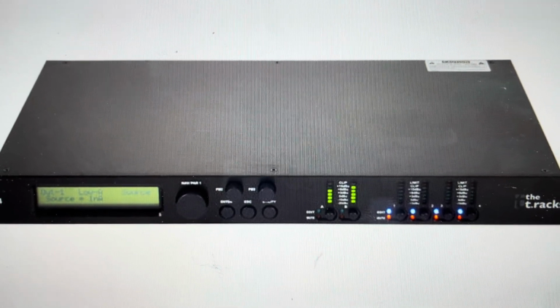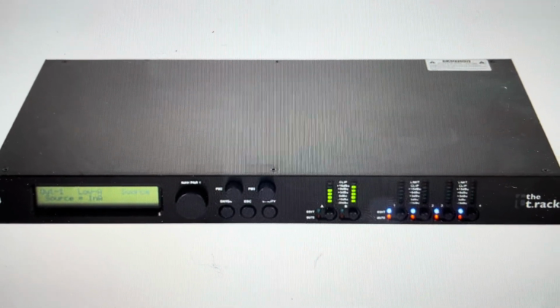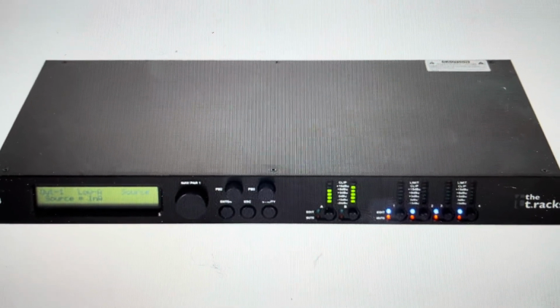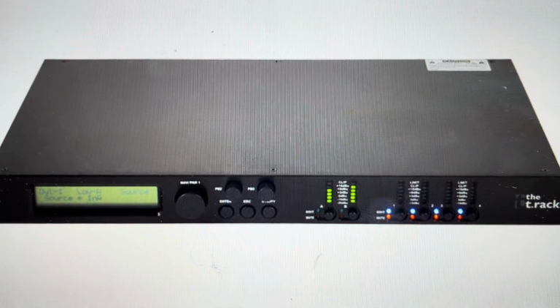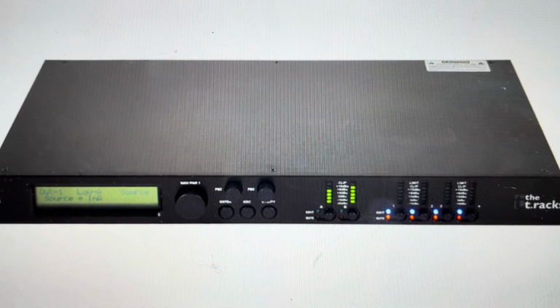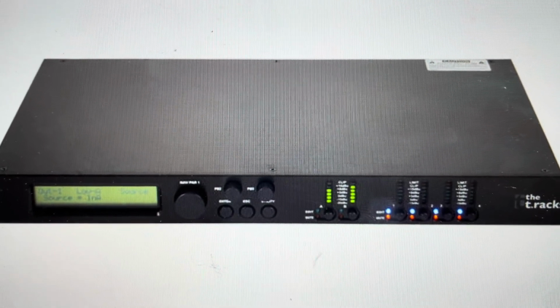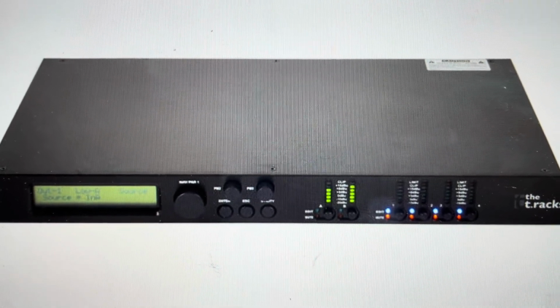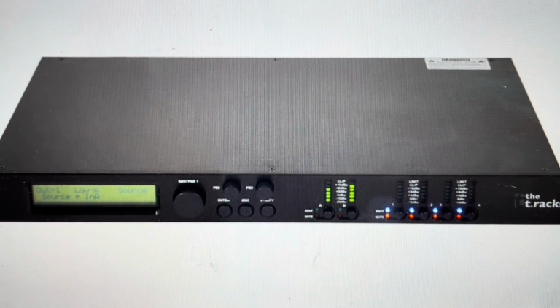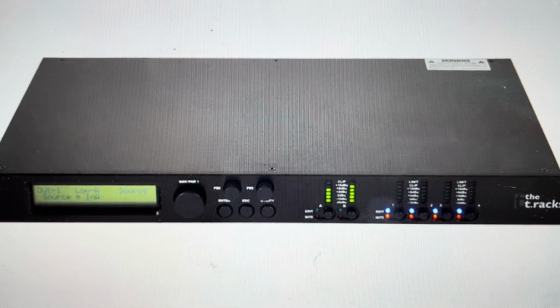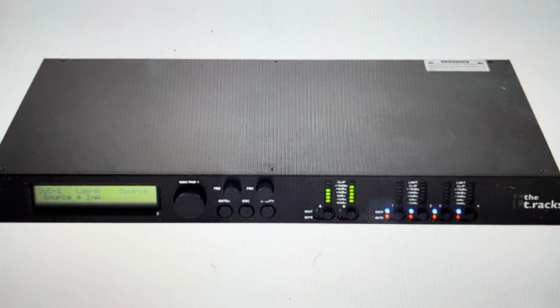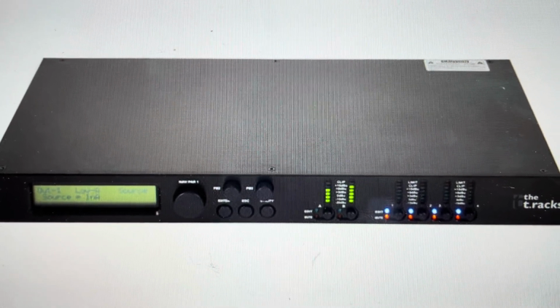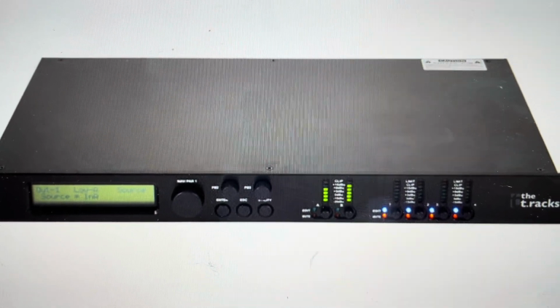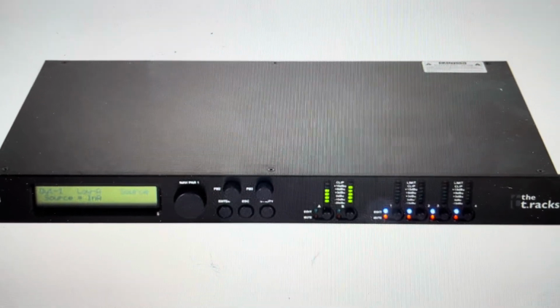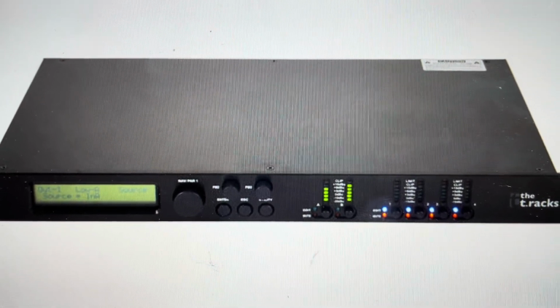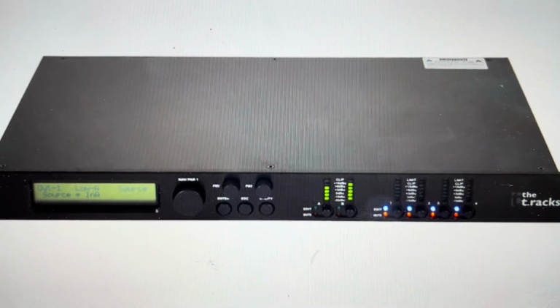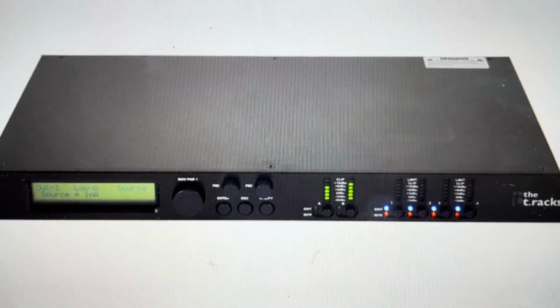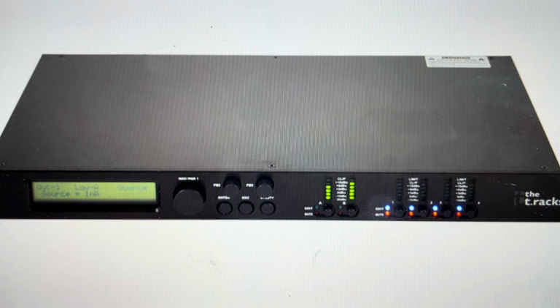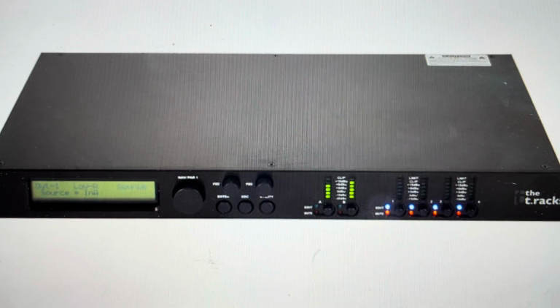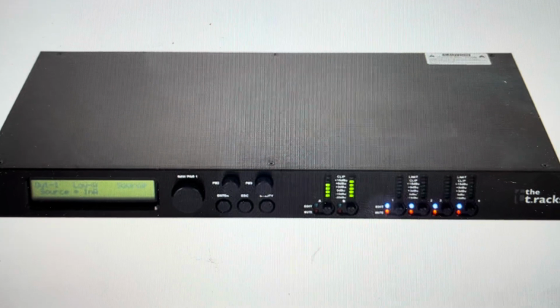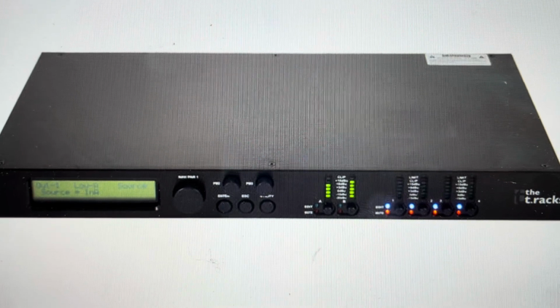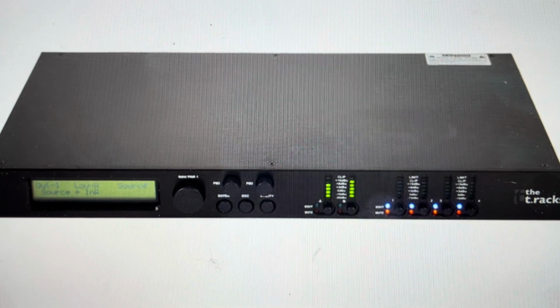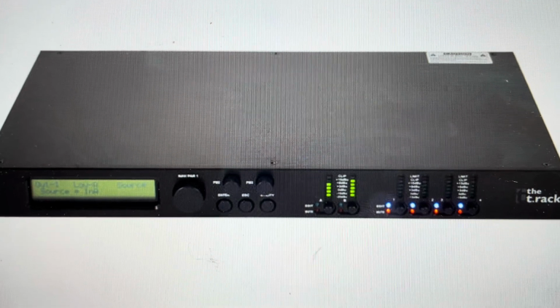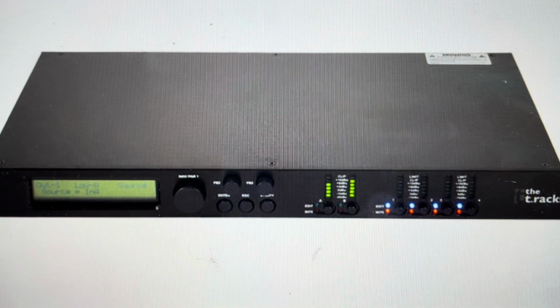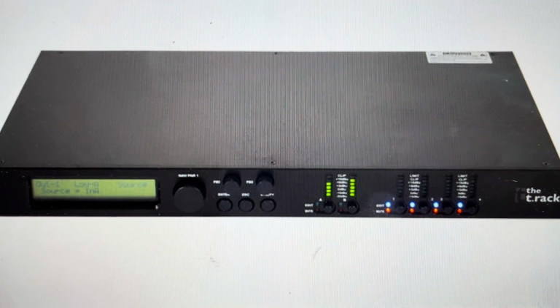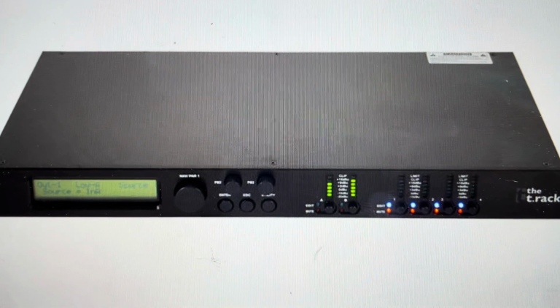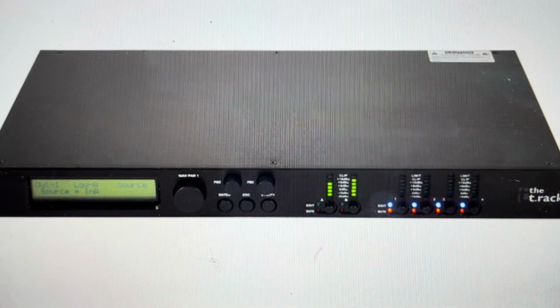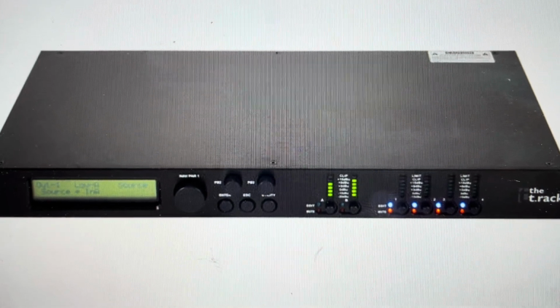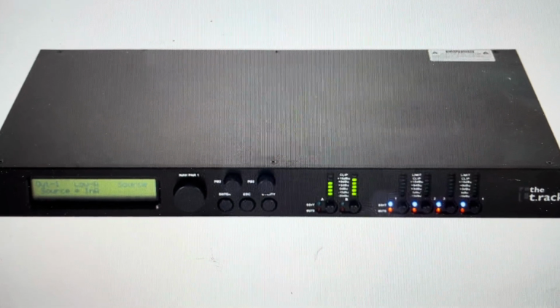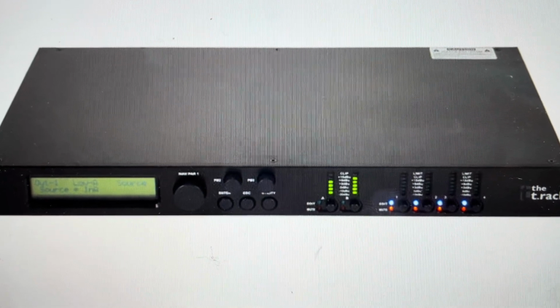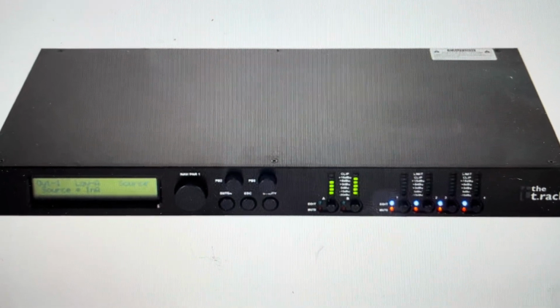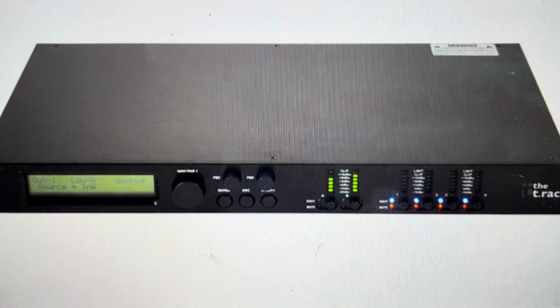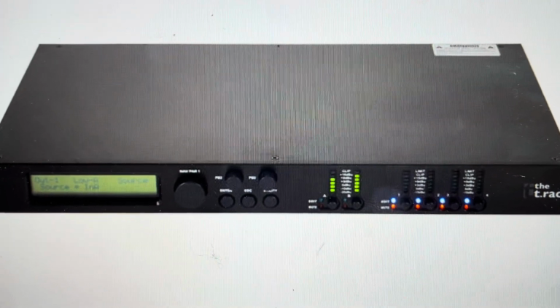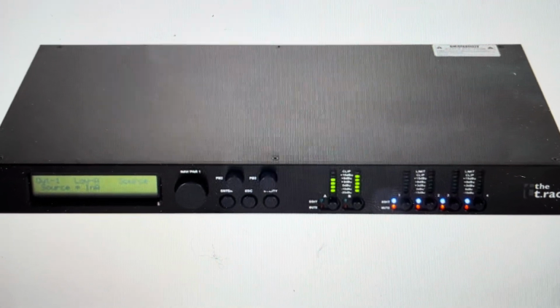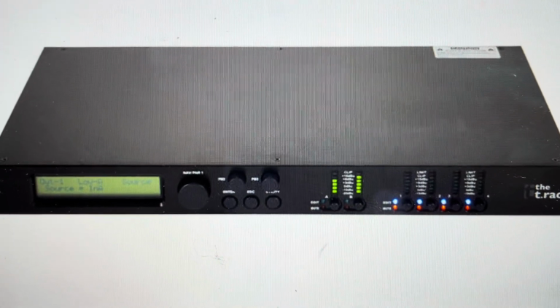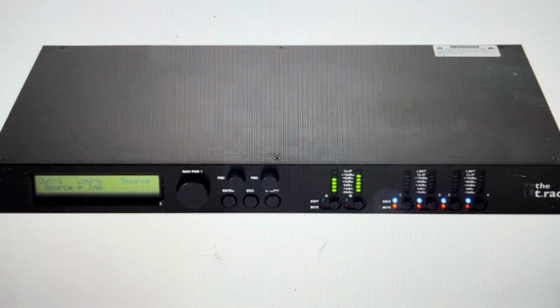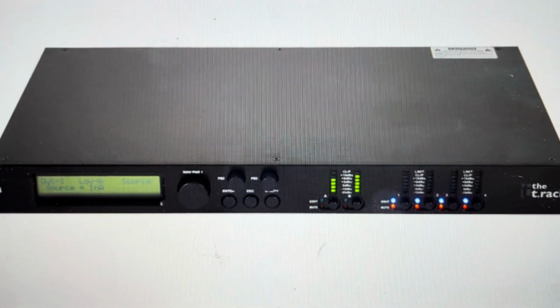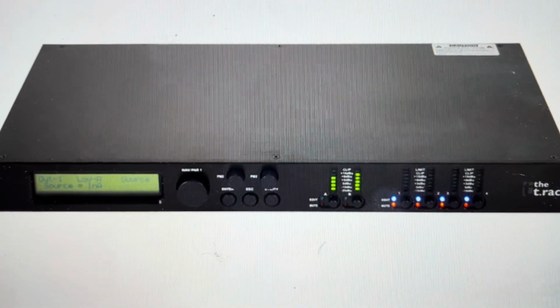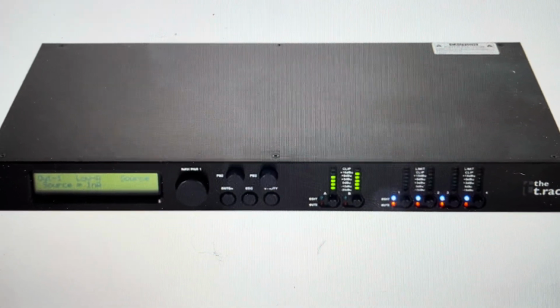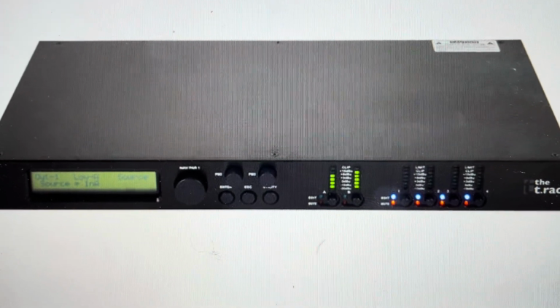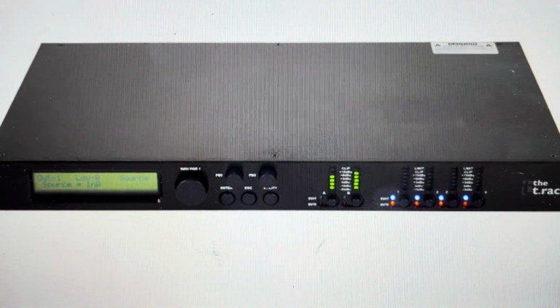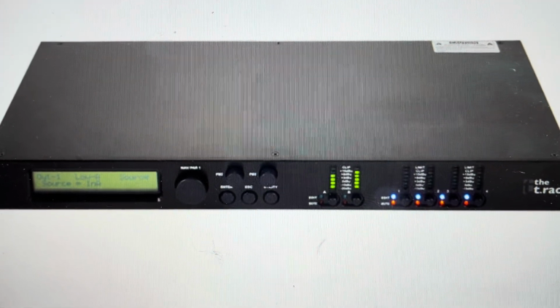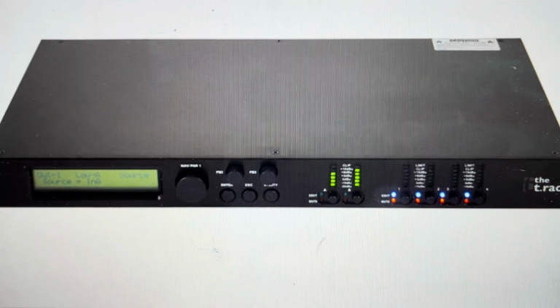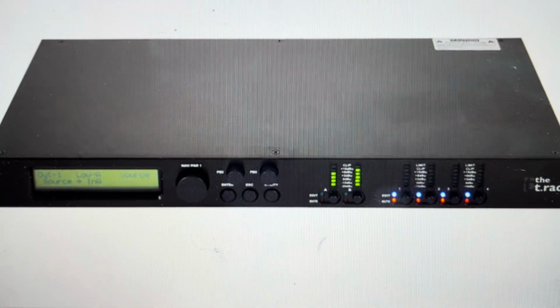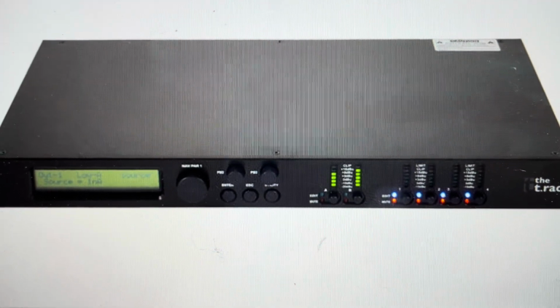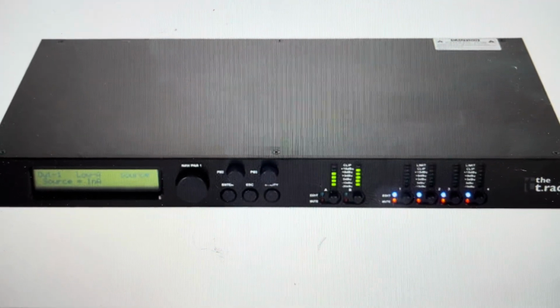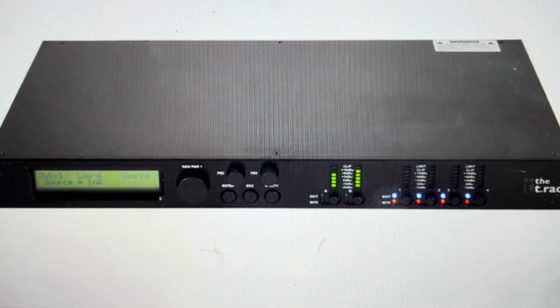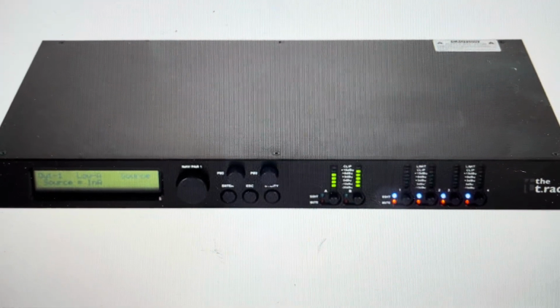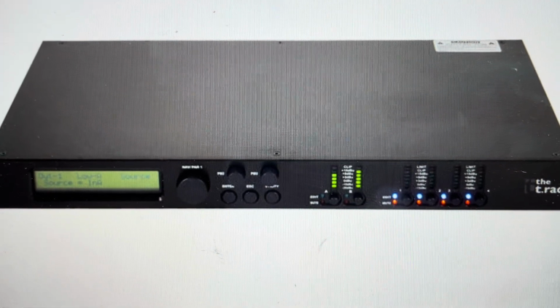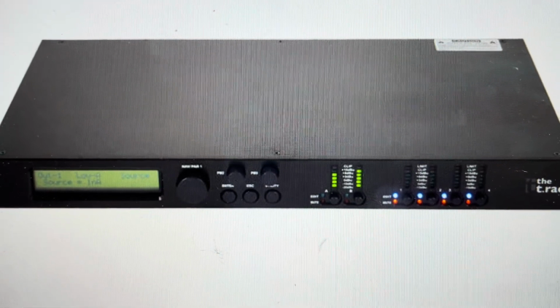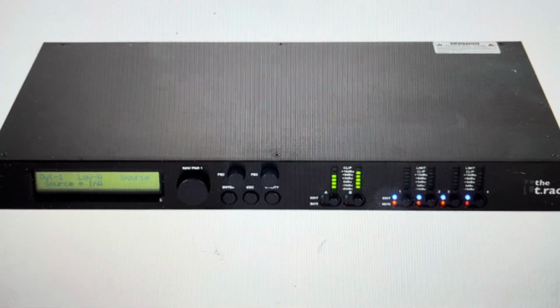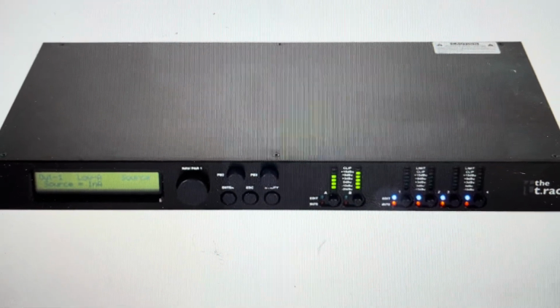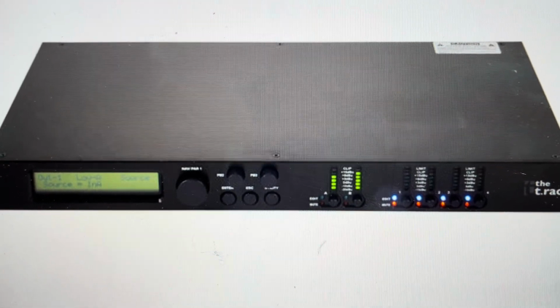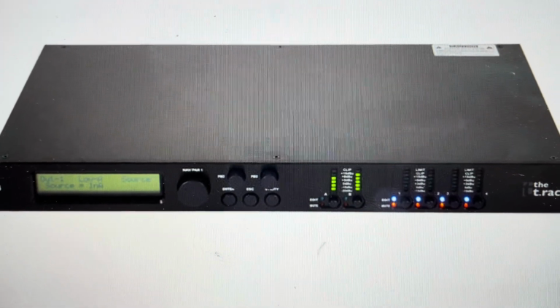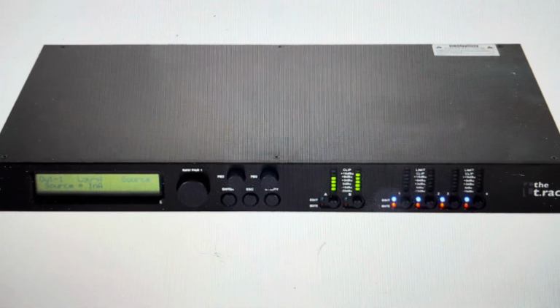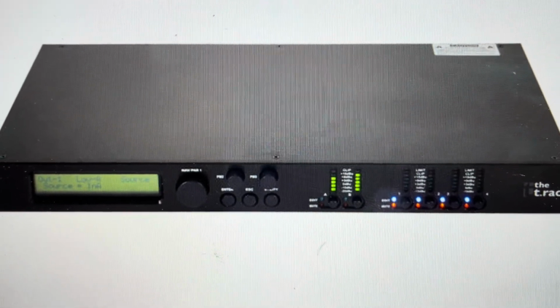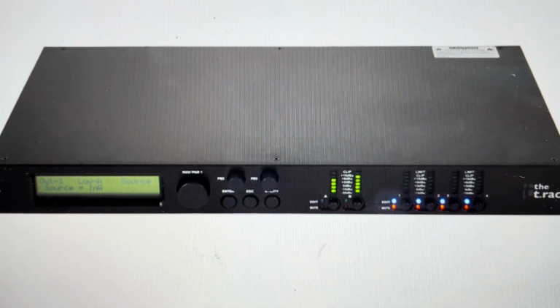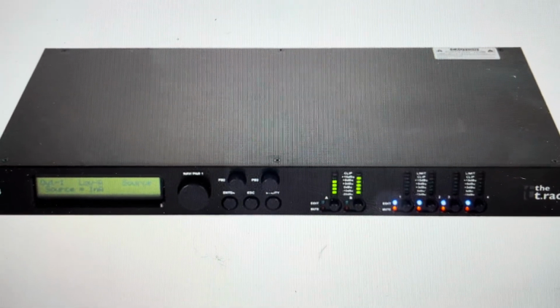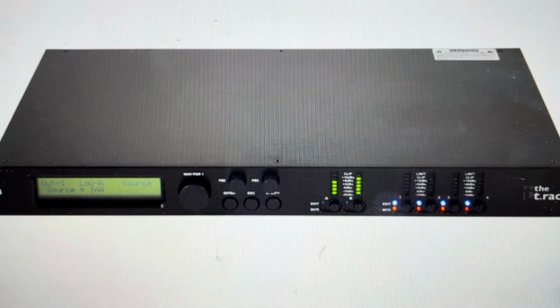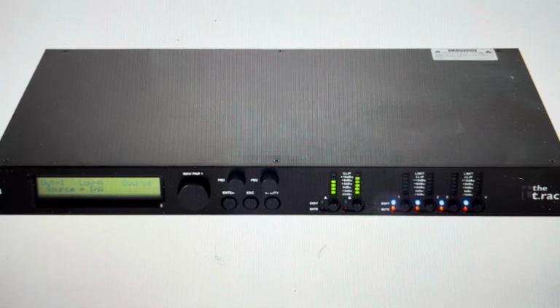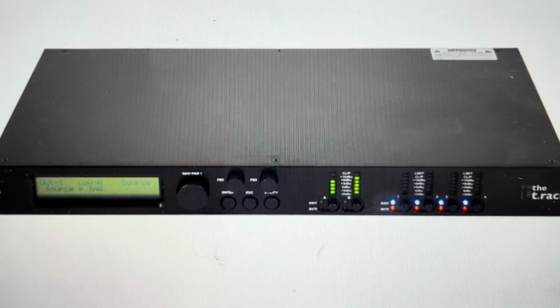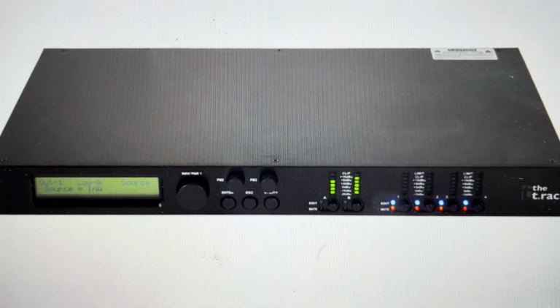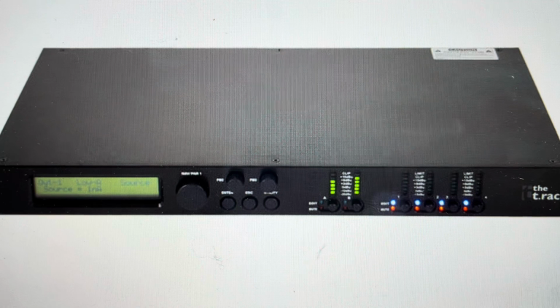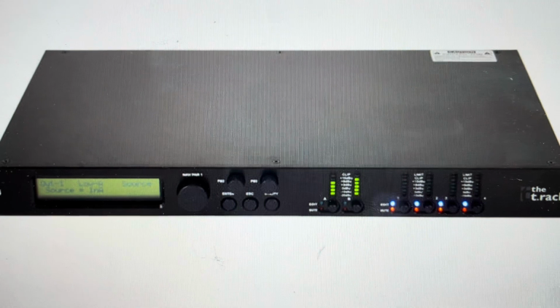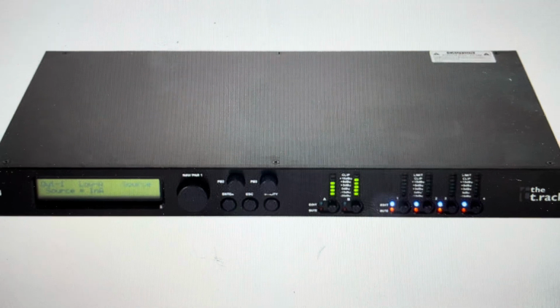The second reason you might want to do this is if you want to set this up as a brand new speaker processor, like it came out of the box. We can go ahead and do this — it's quite easy.